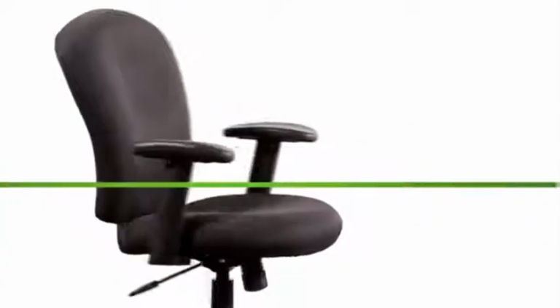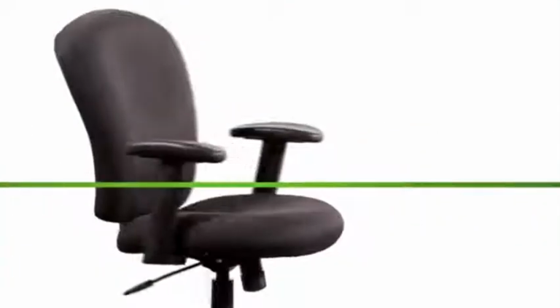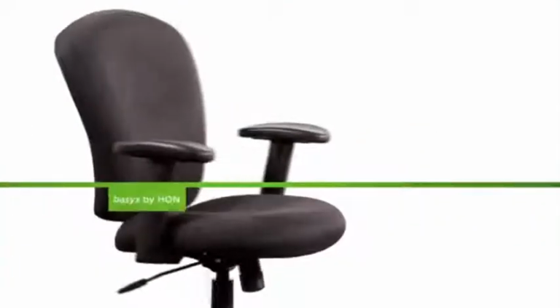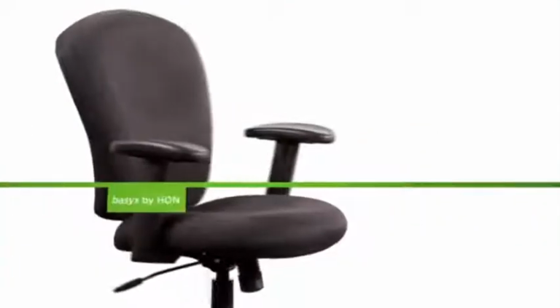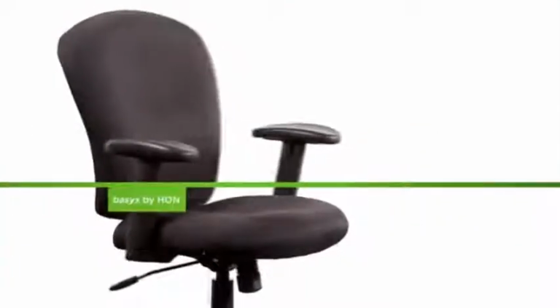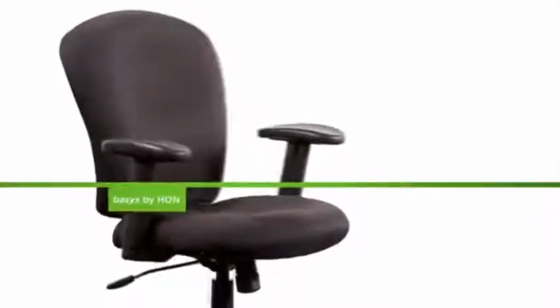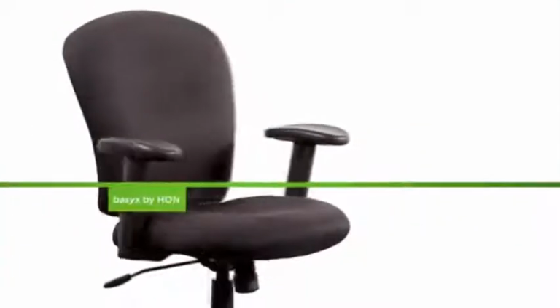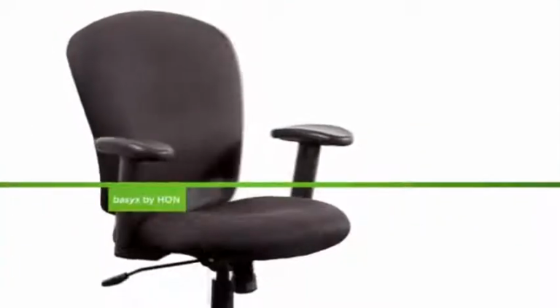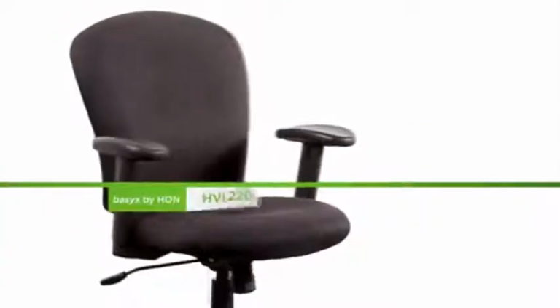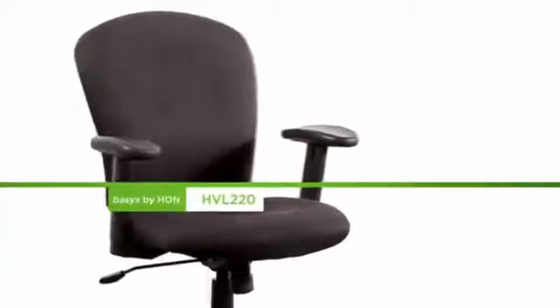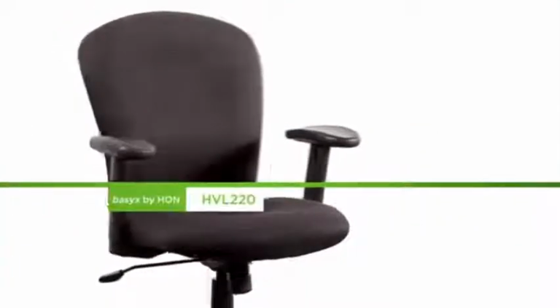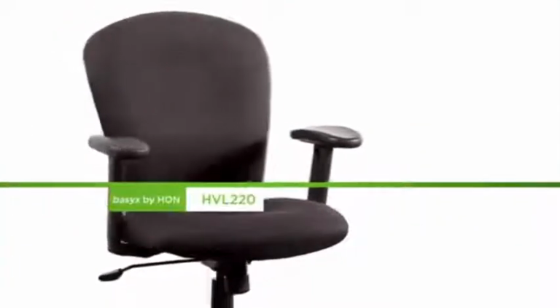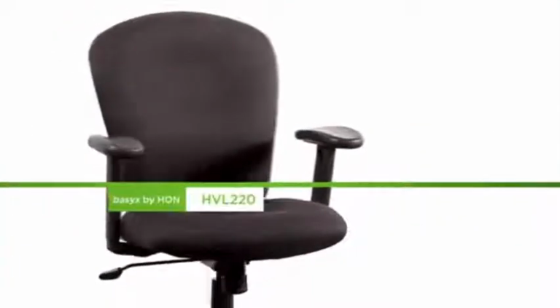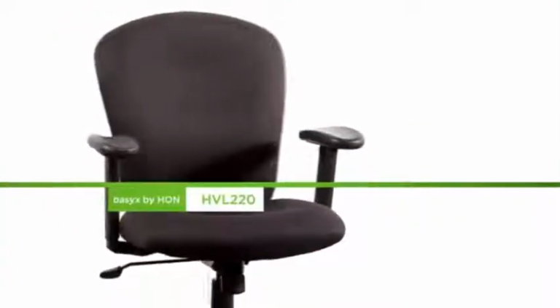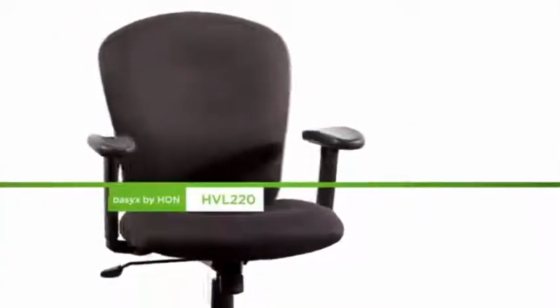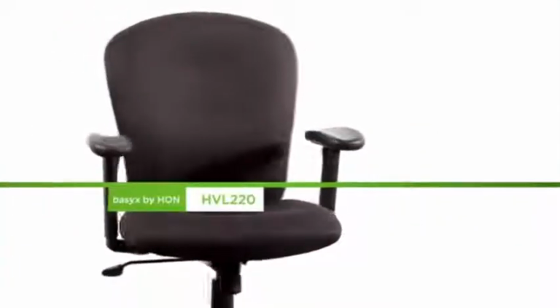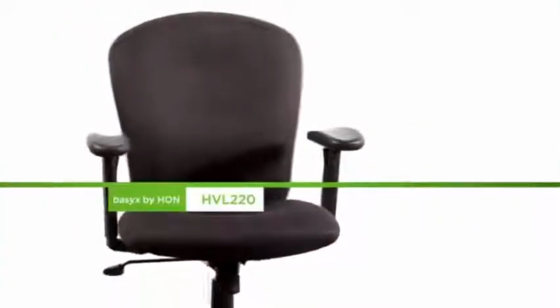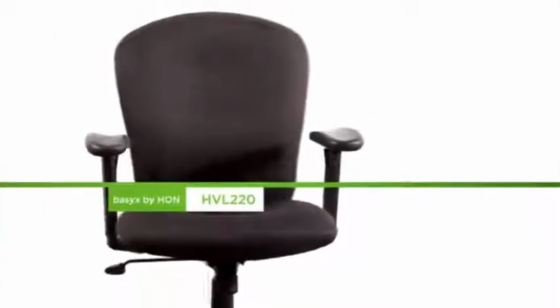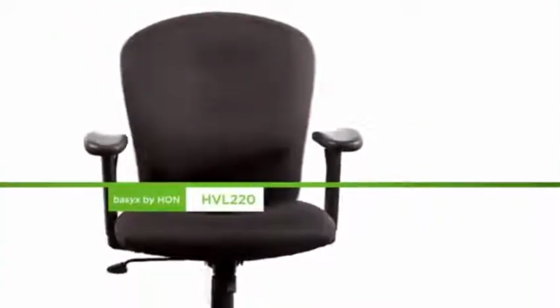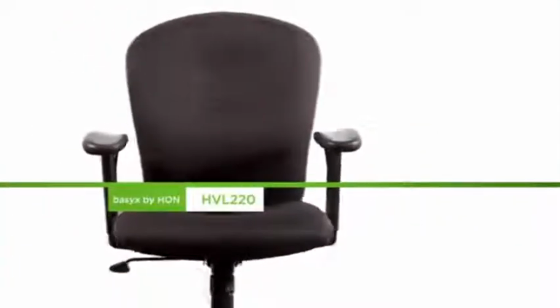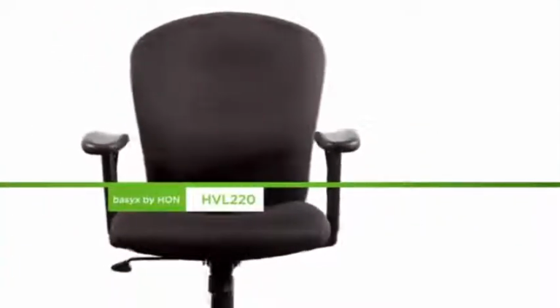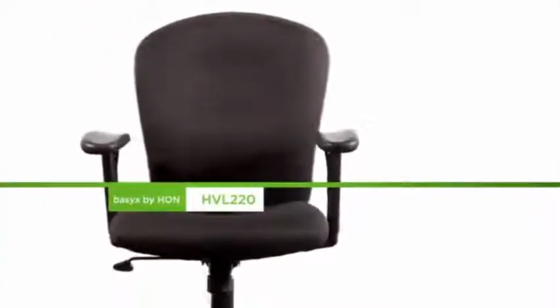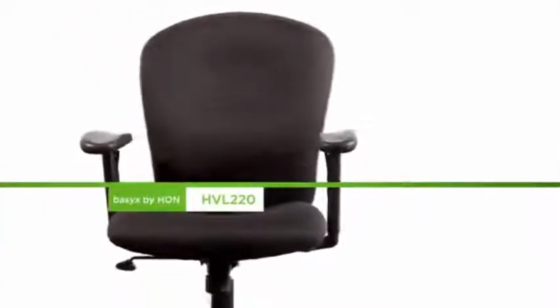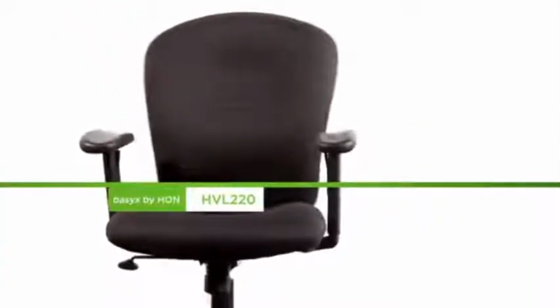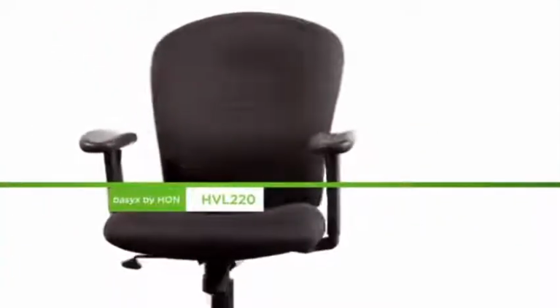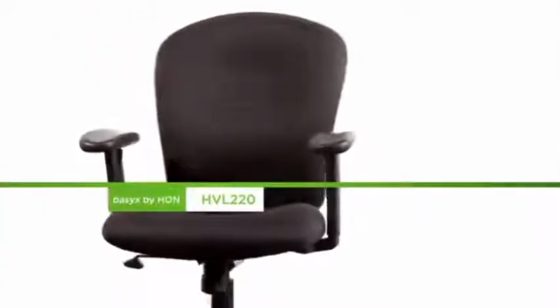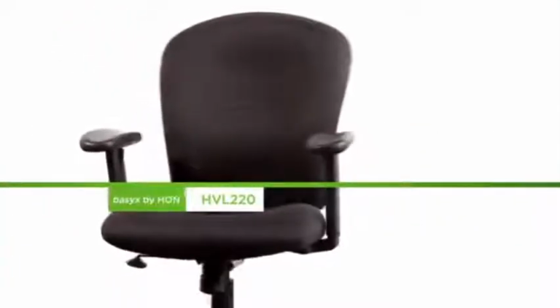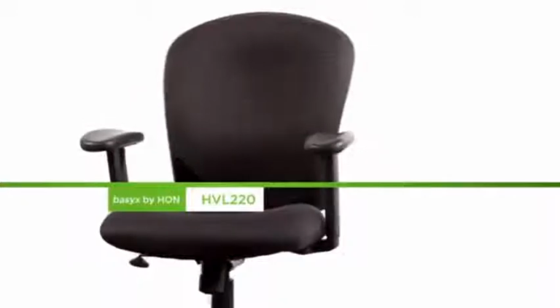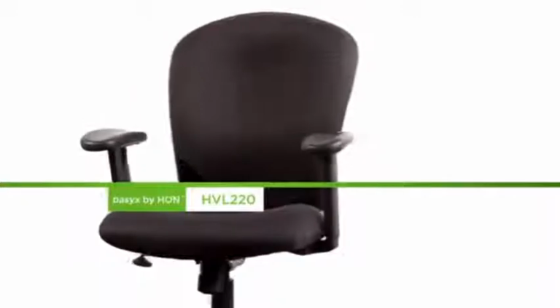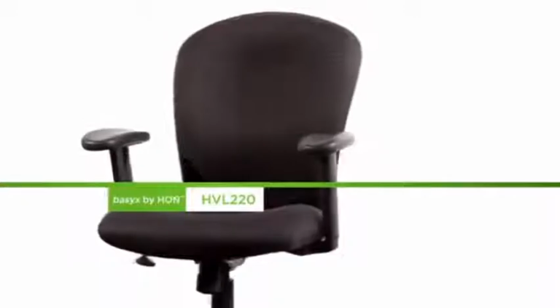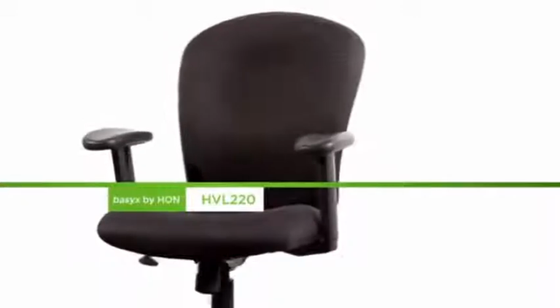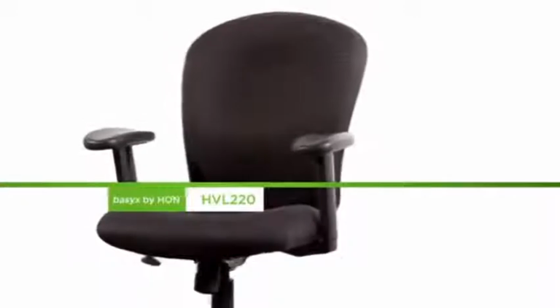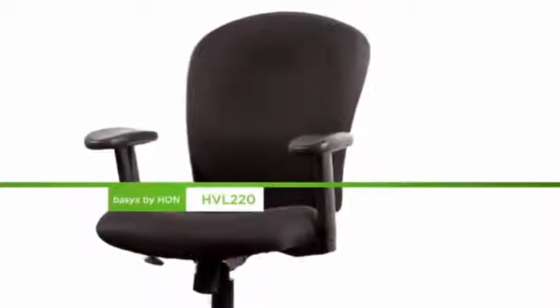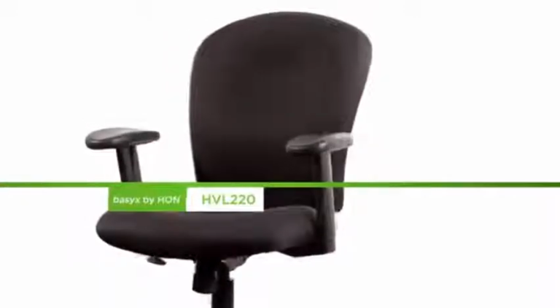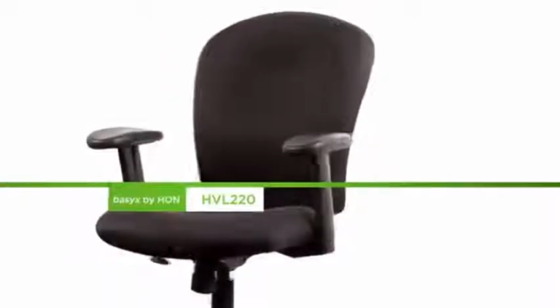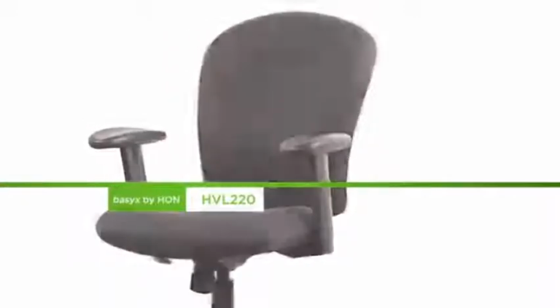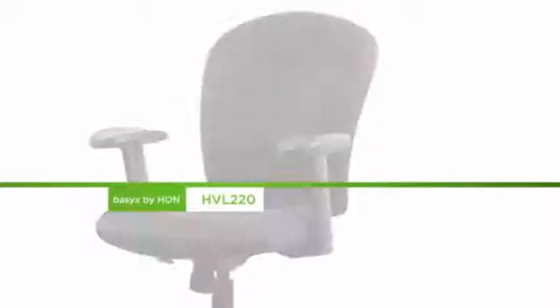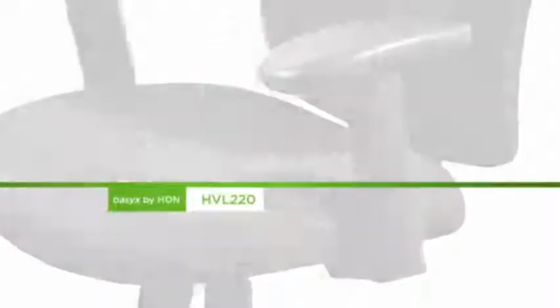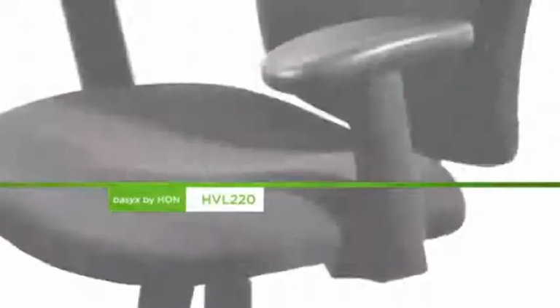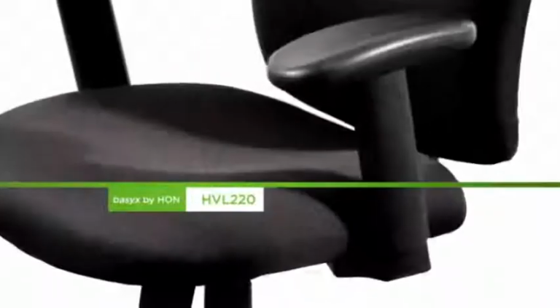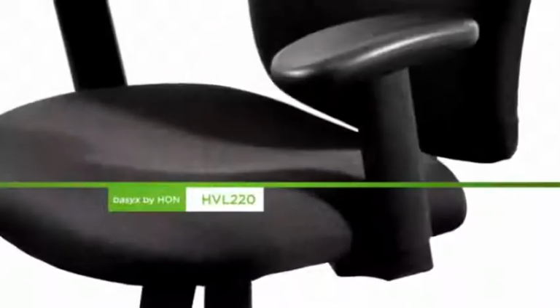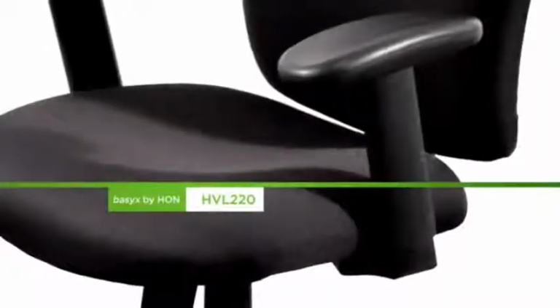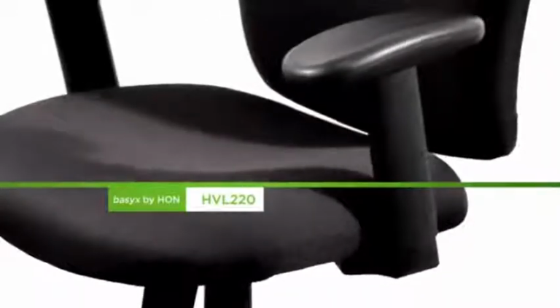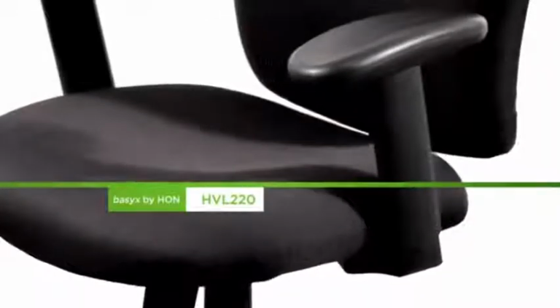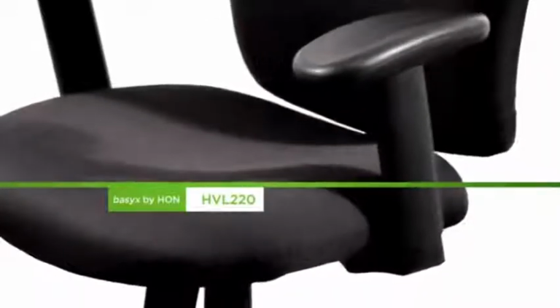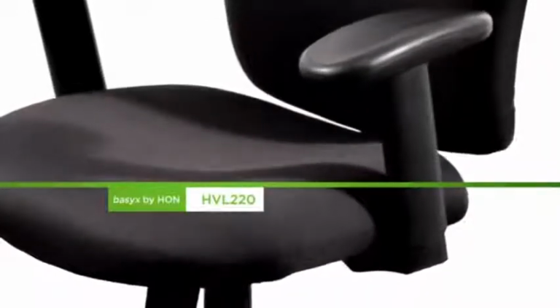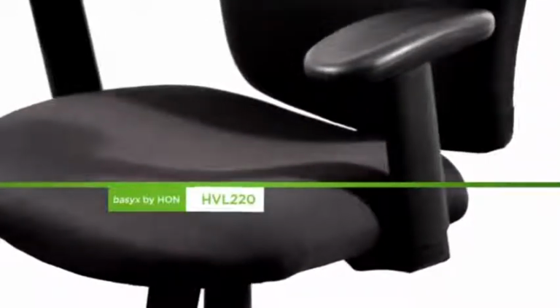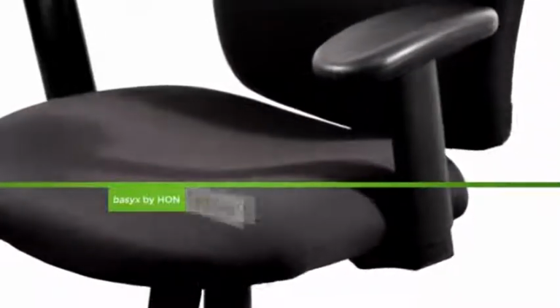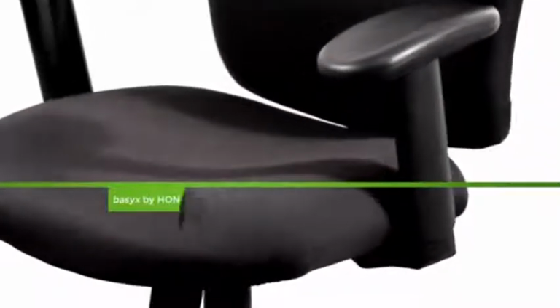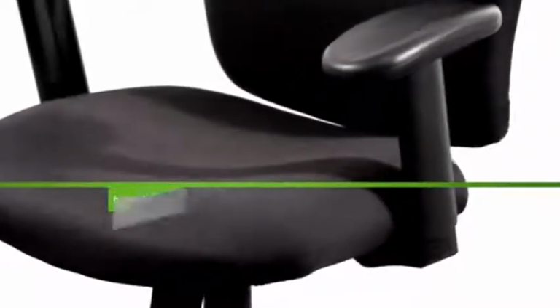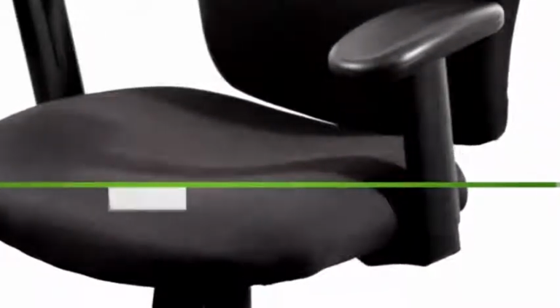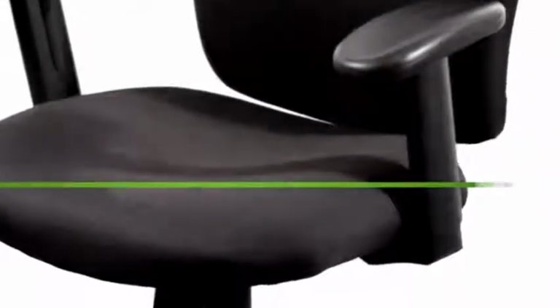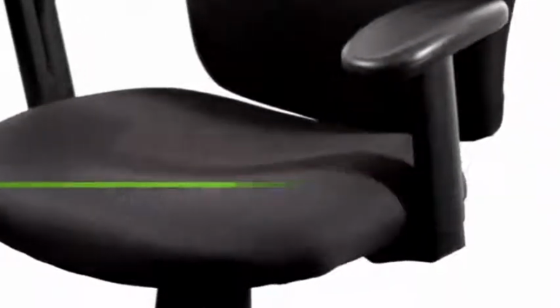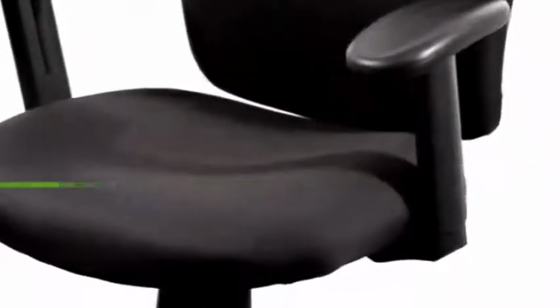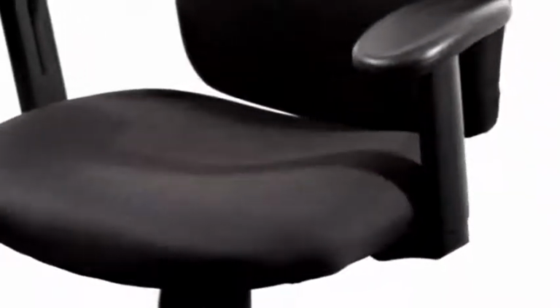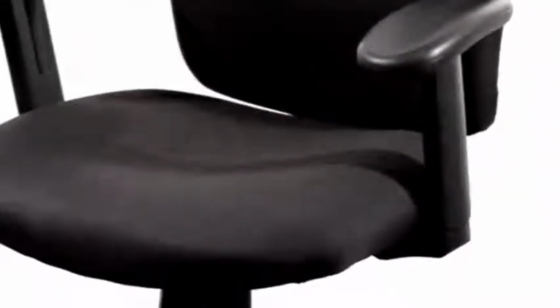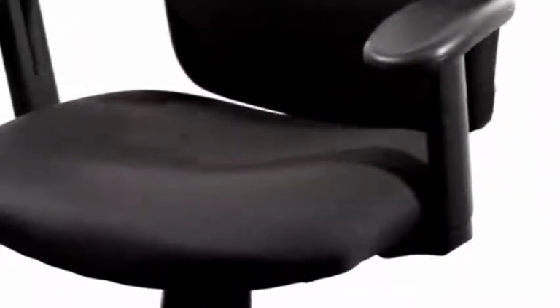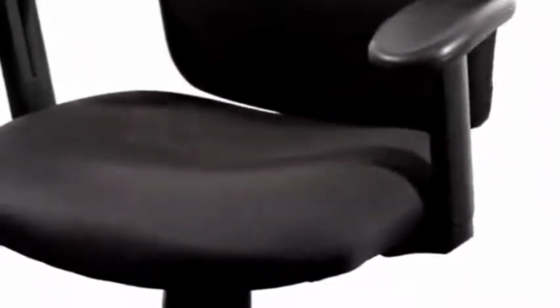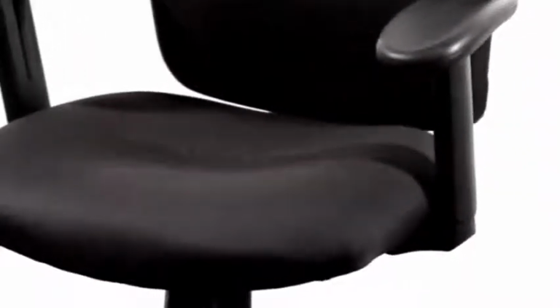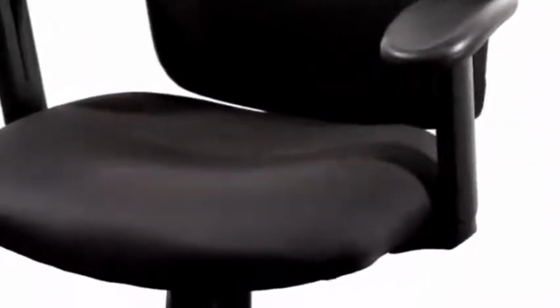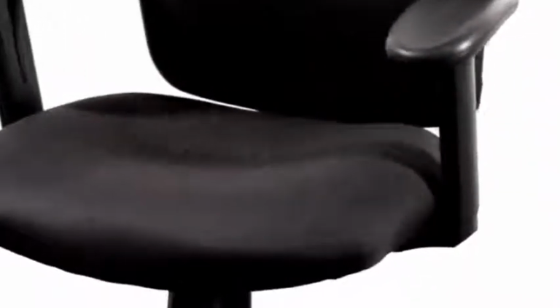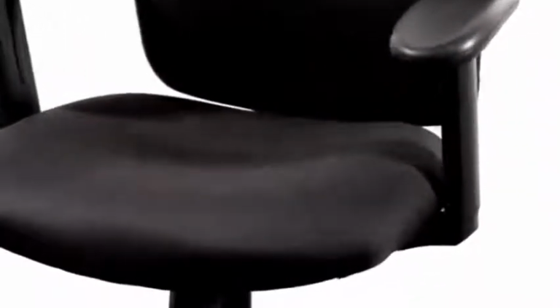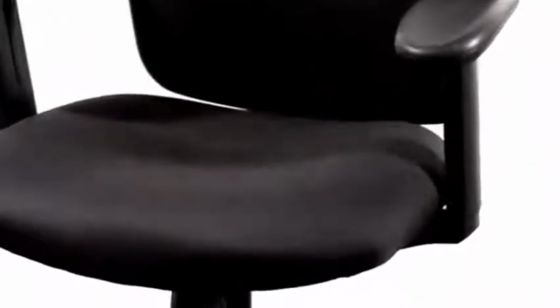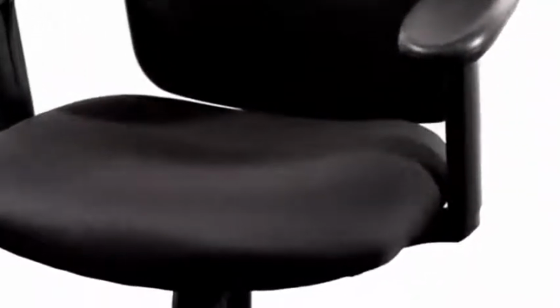This is the perfect task chair with full swivel functionality. The upholstery is available in four different color options.